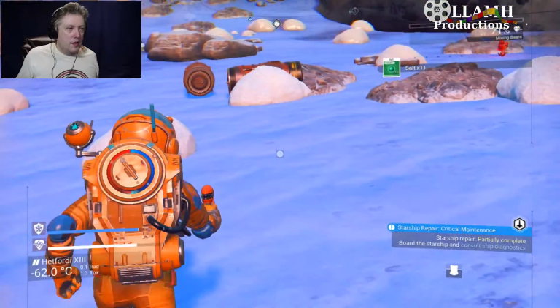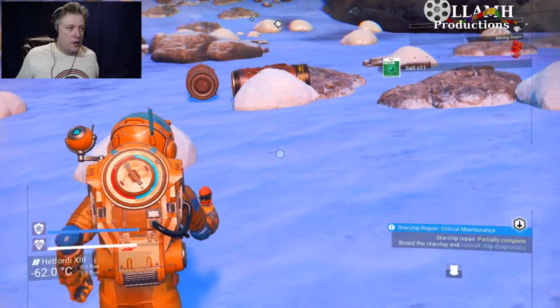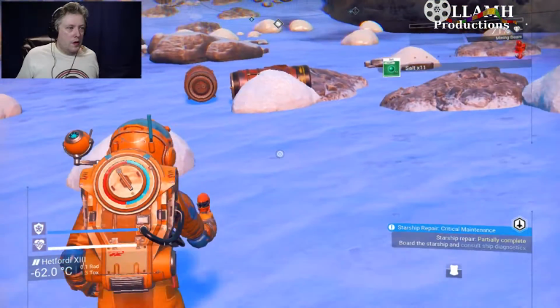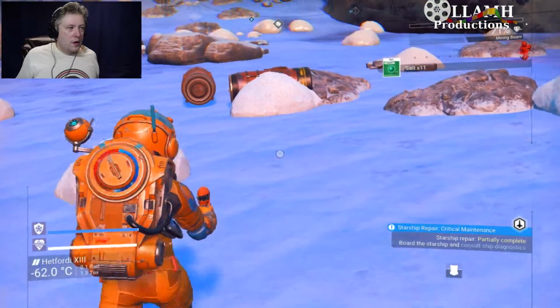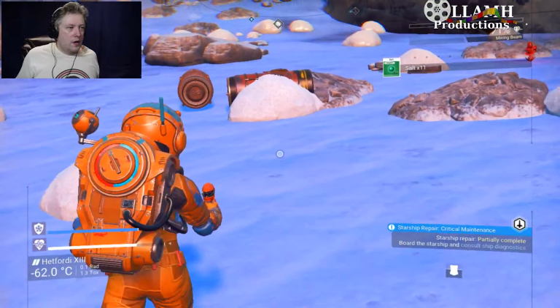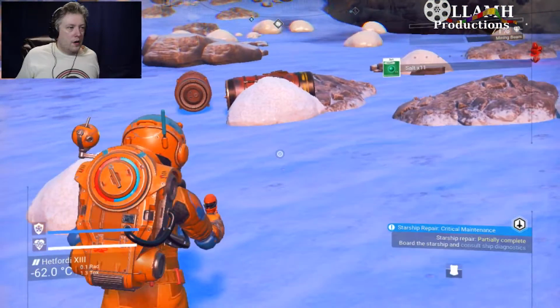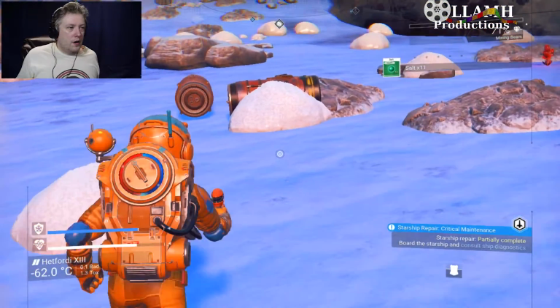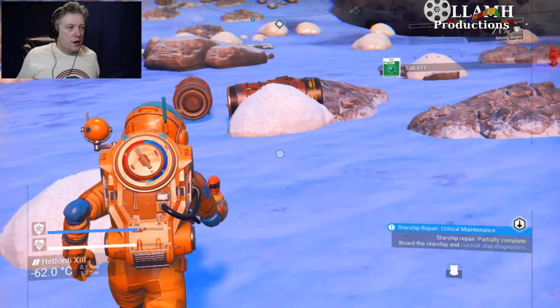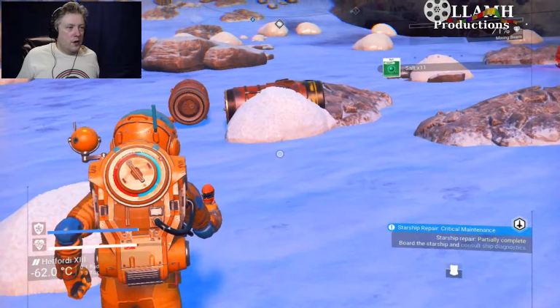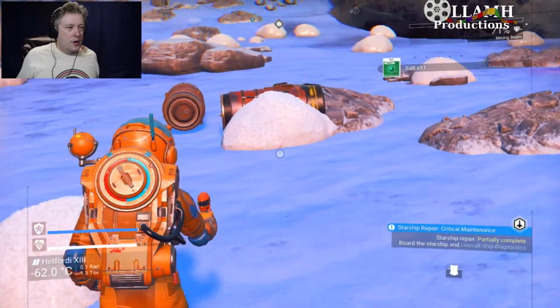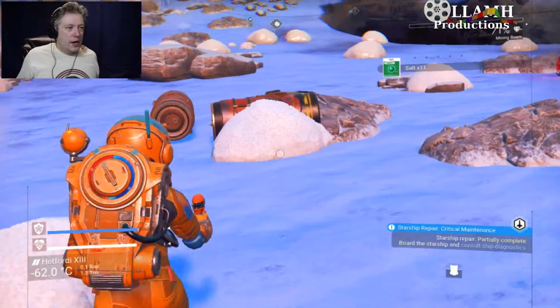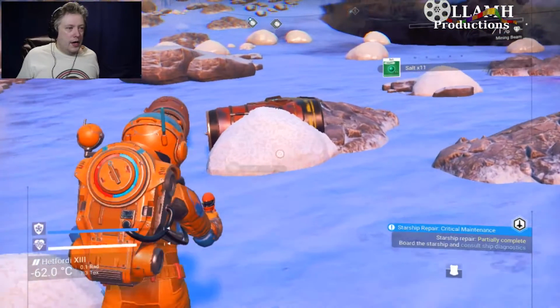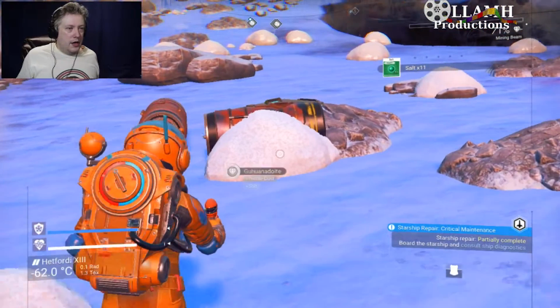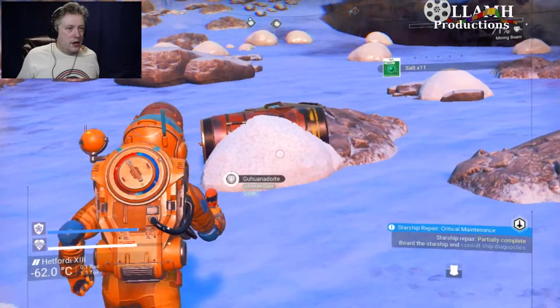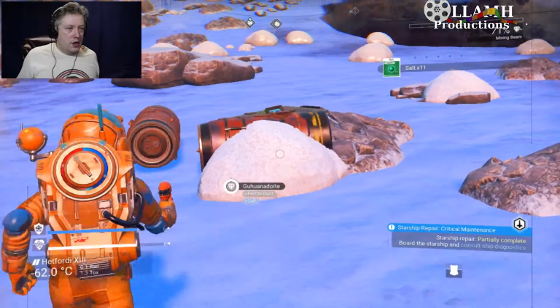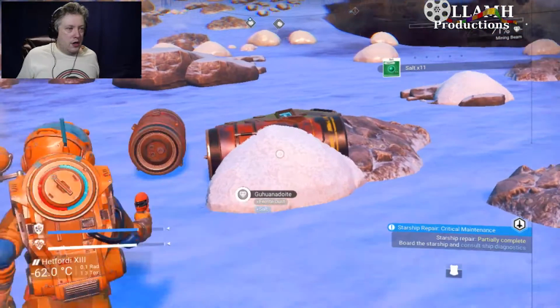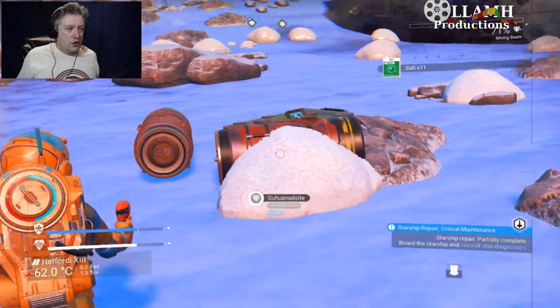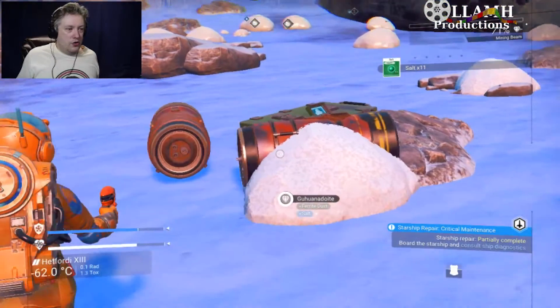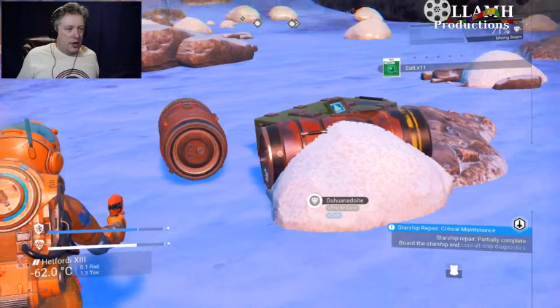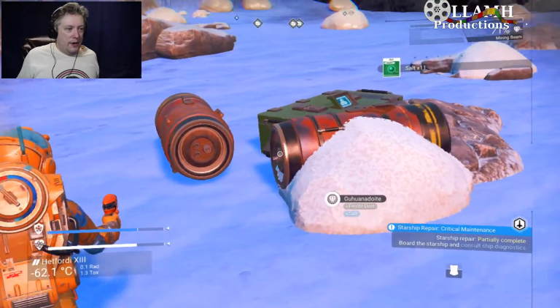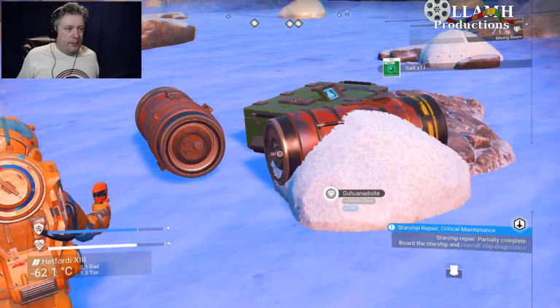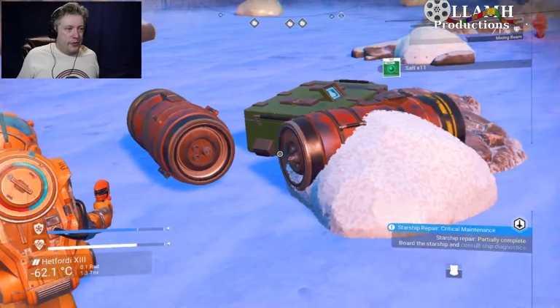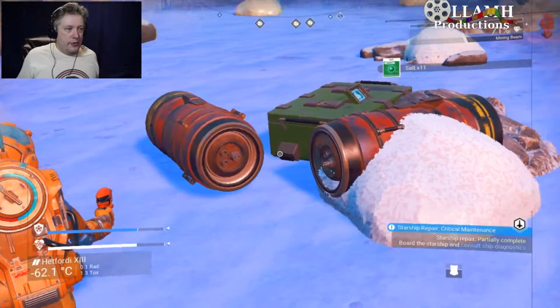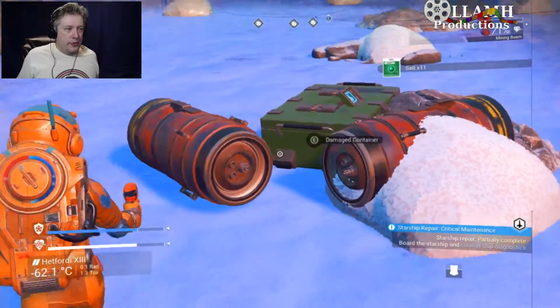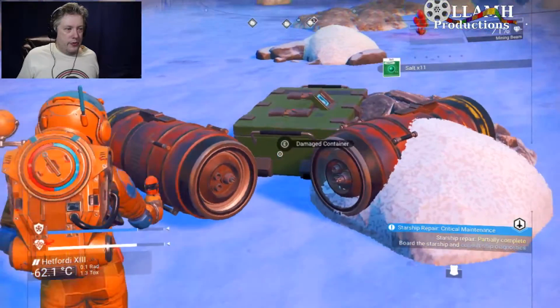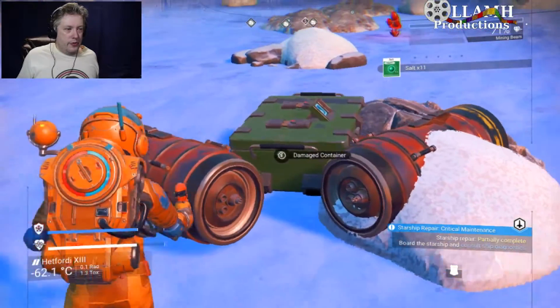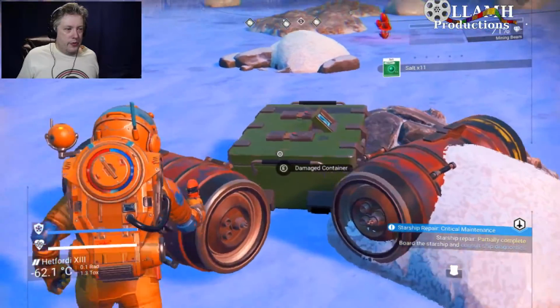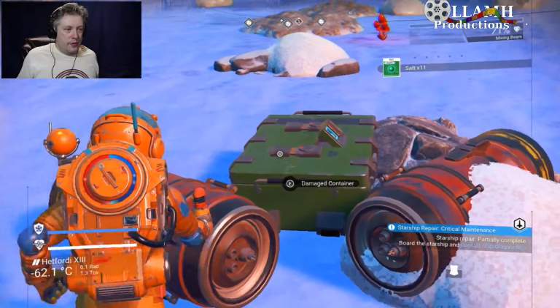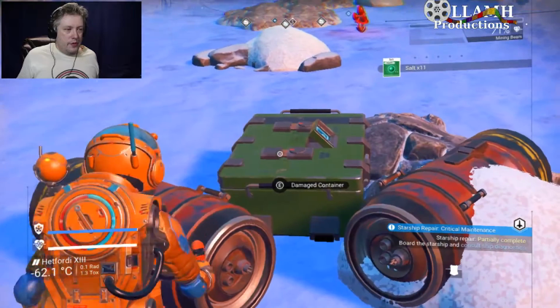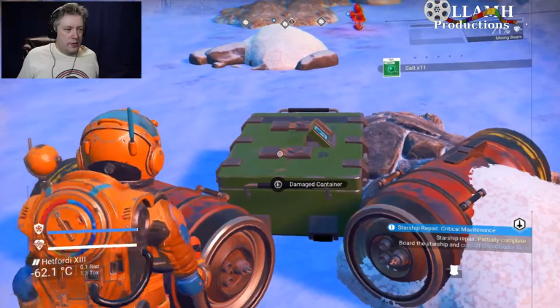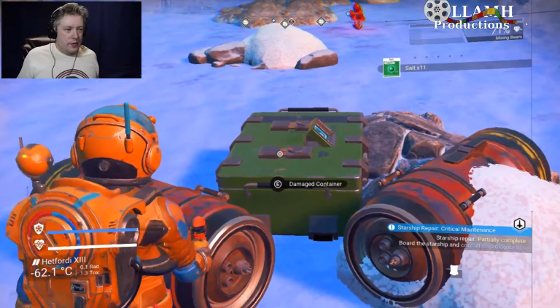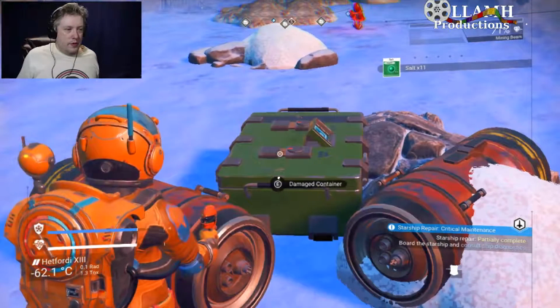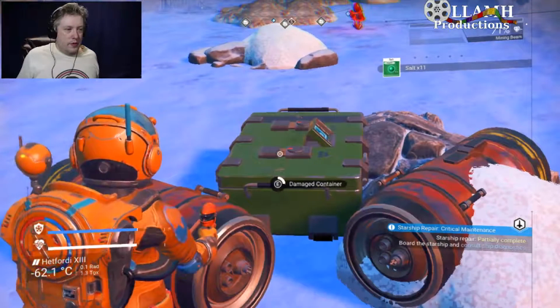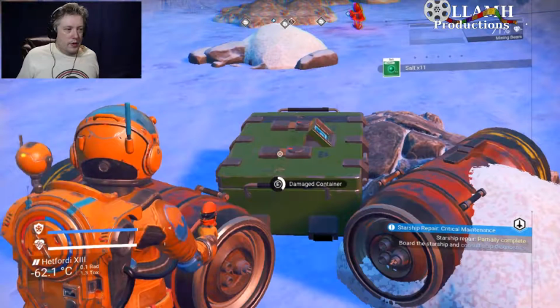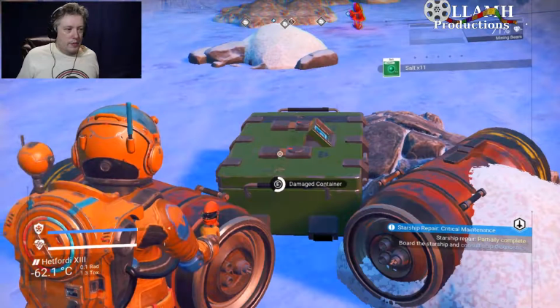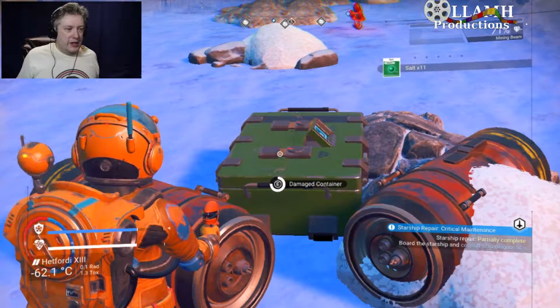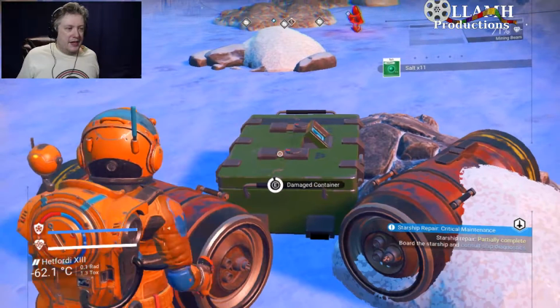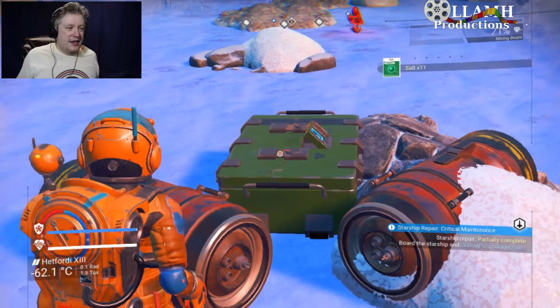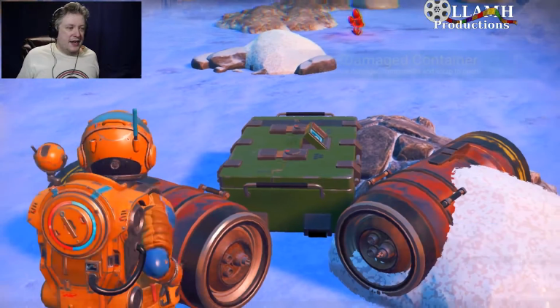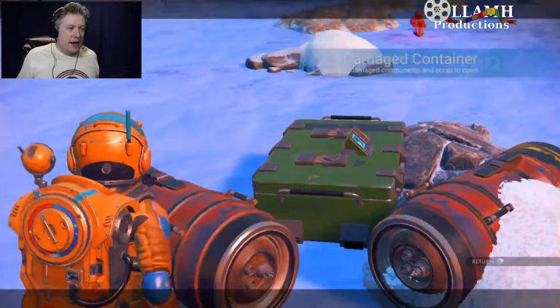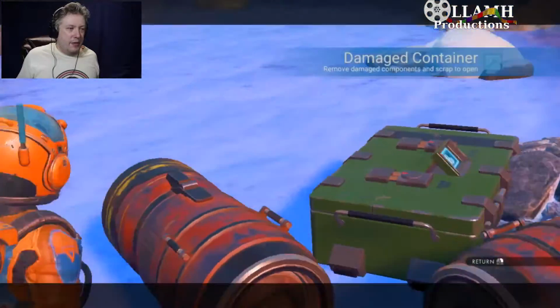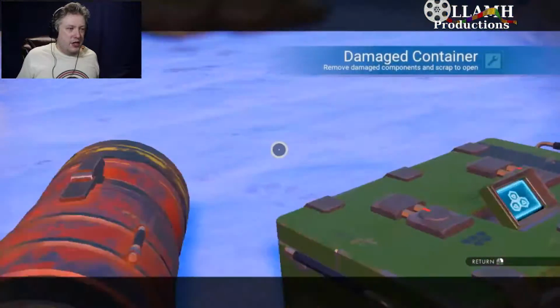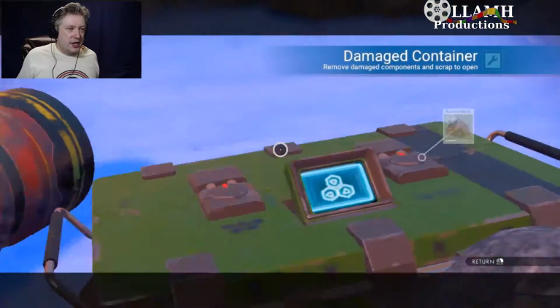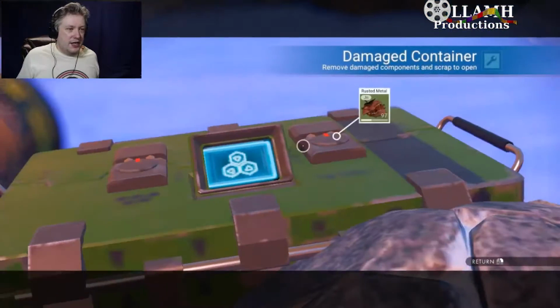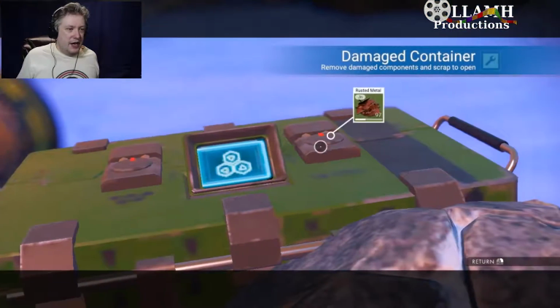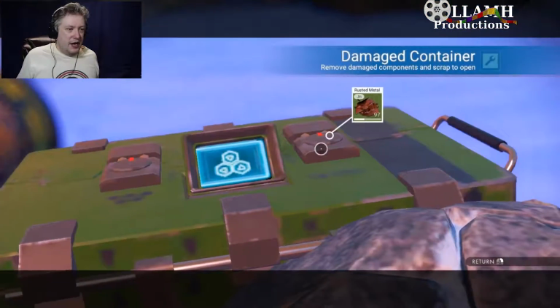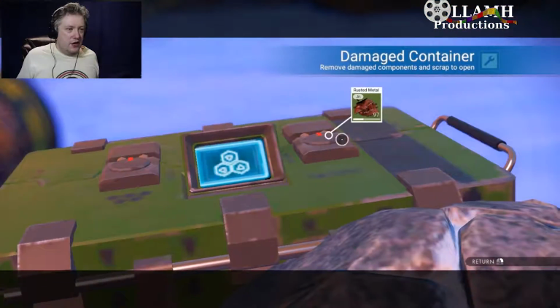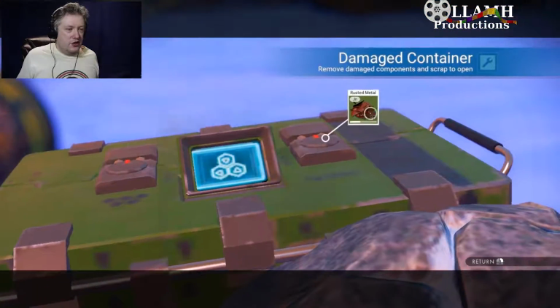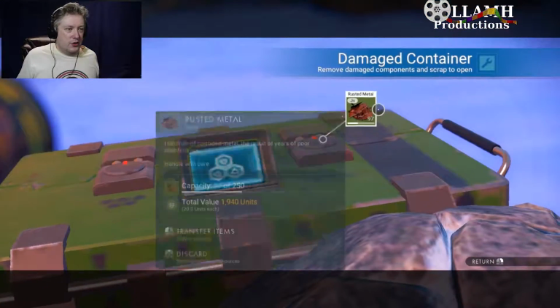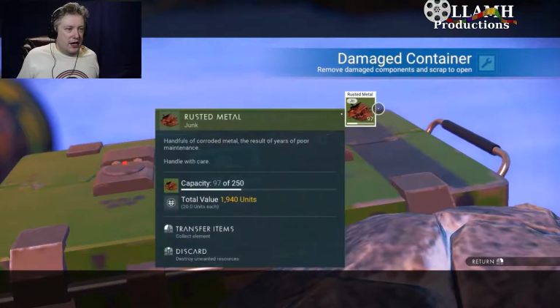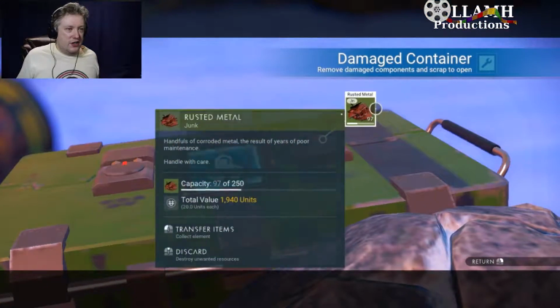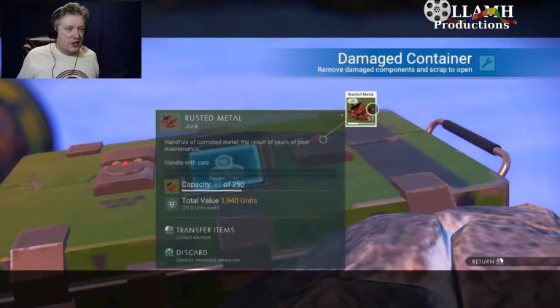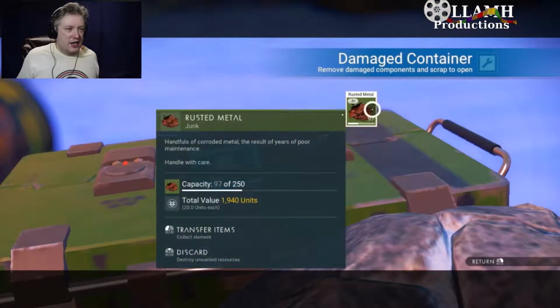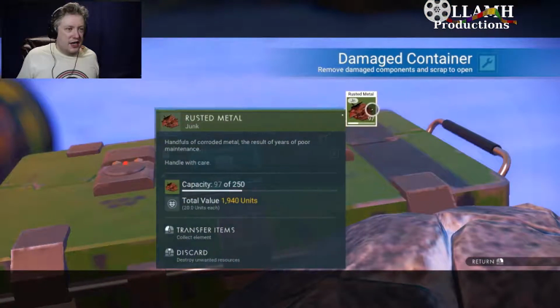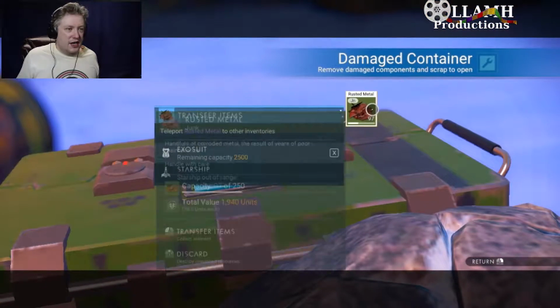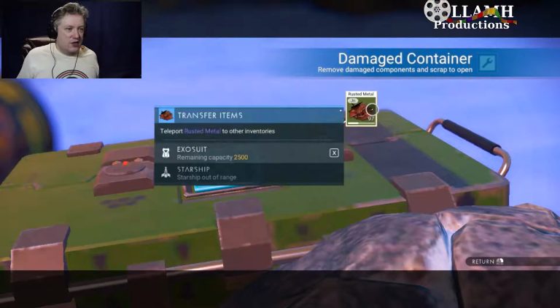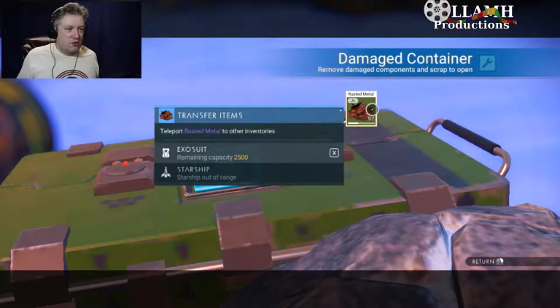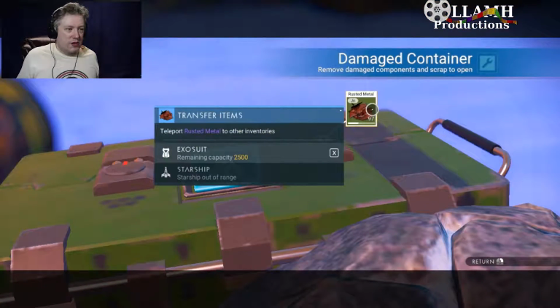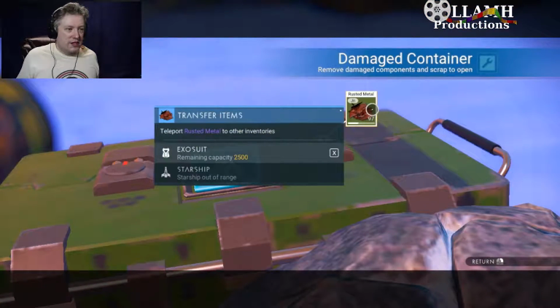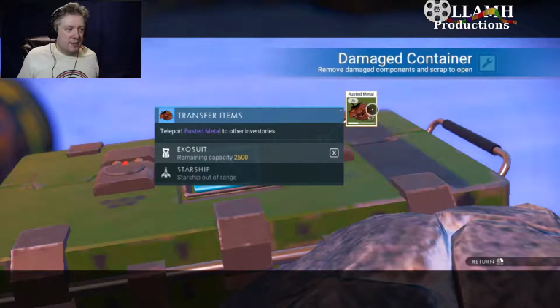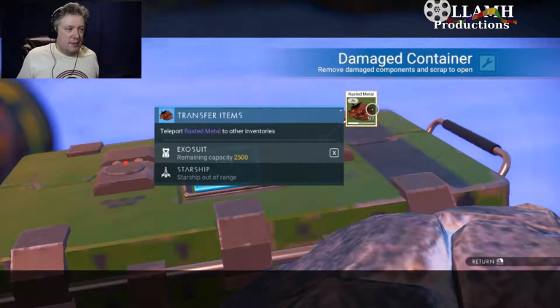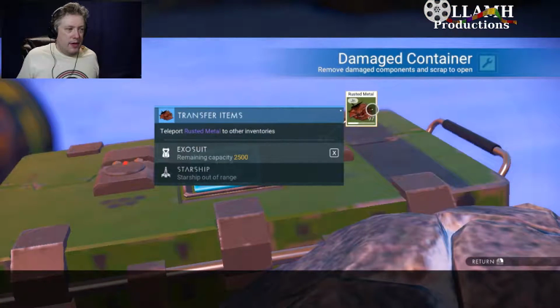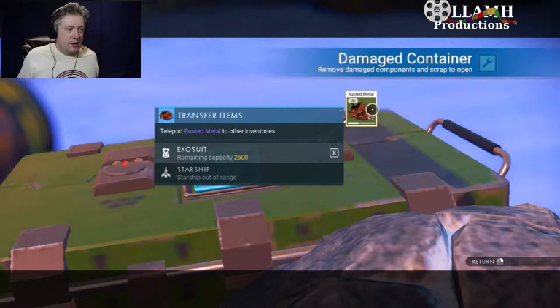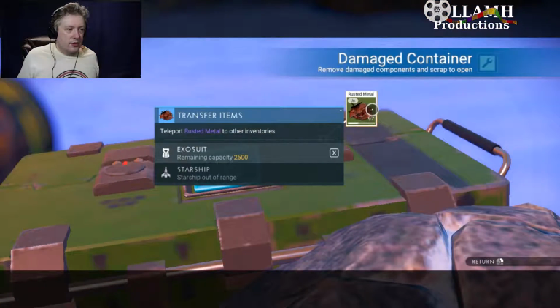Cargo drop spotted - but it's a damaged container so it's just going to give us rusted metal.